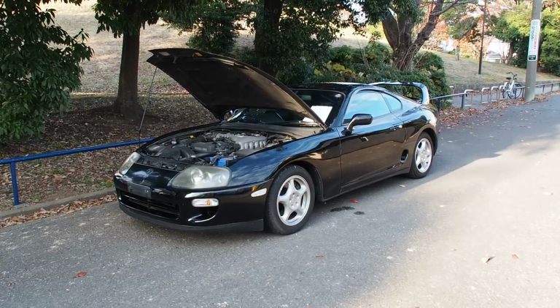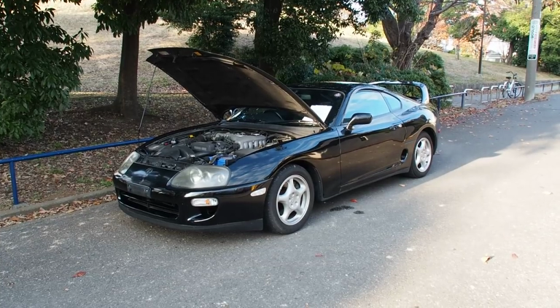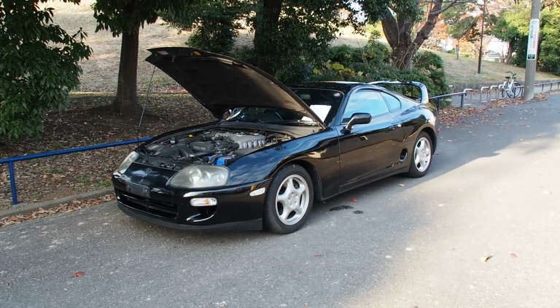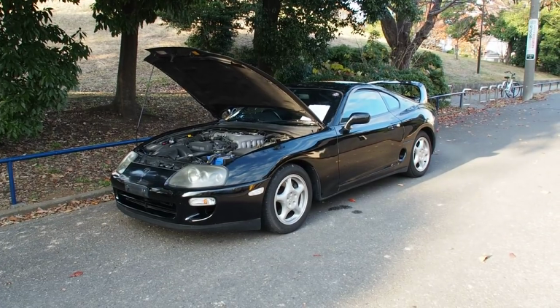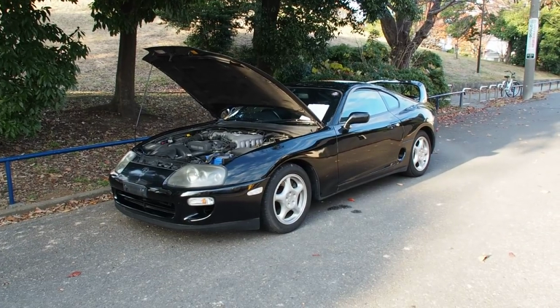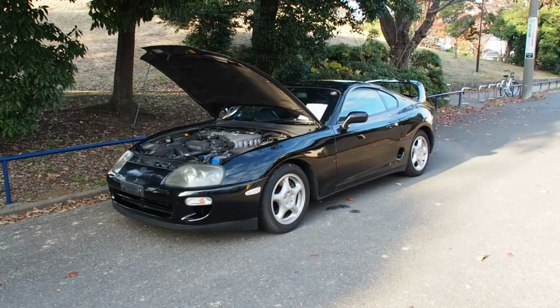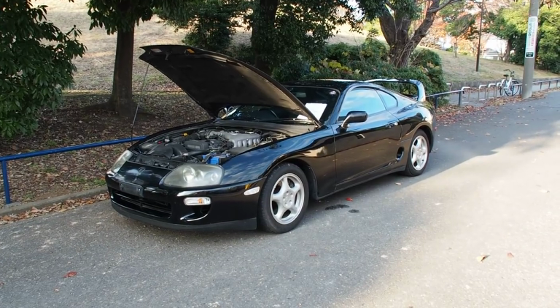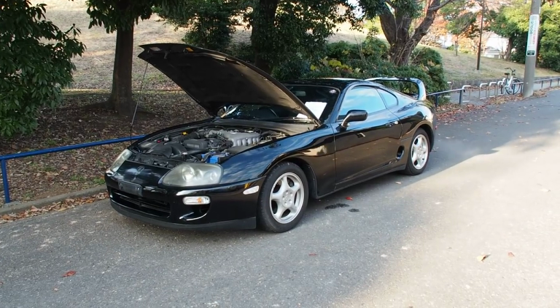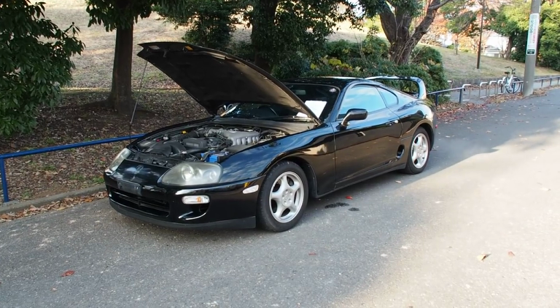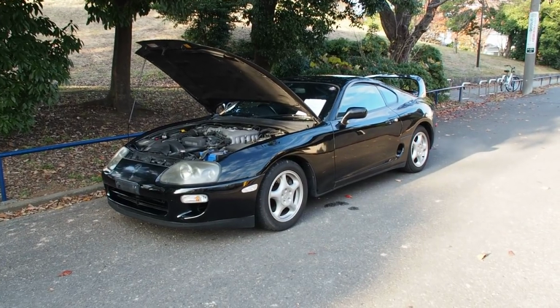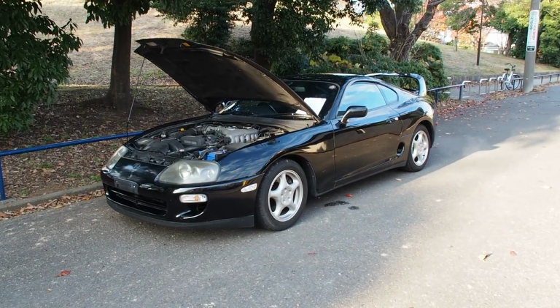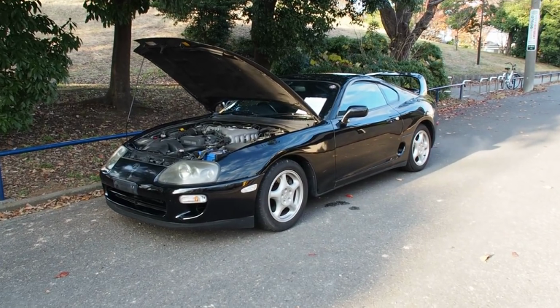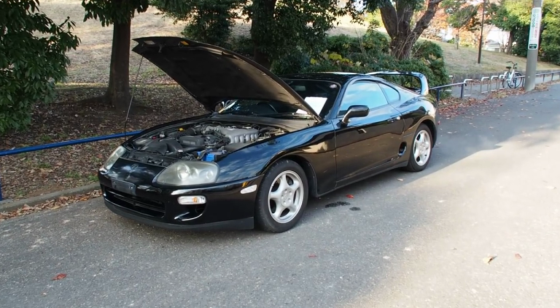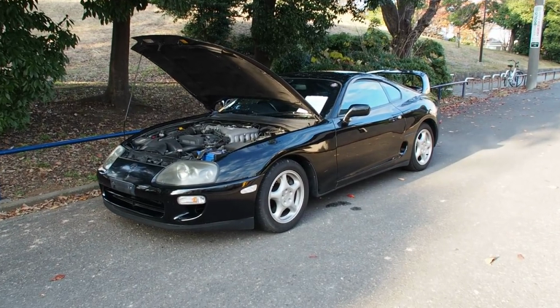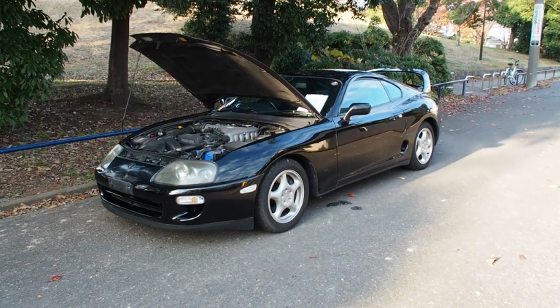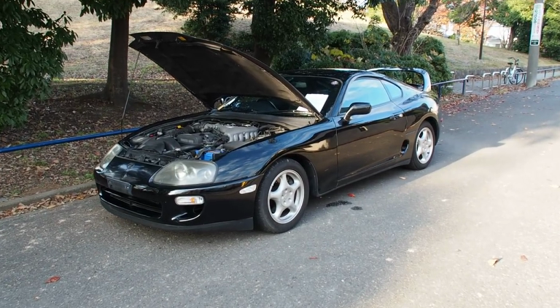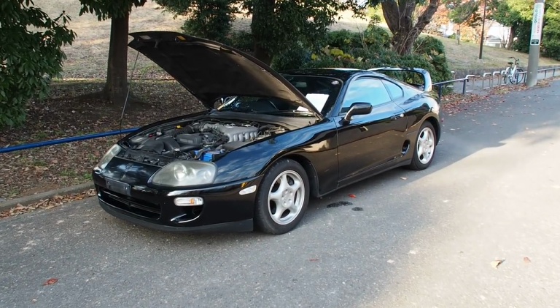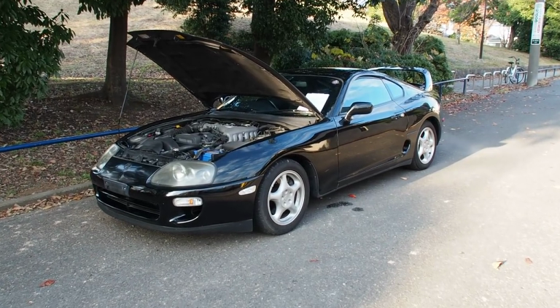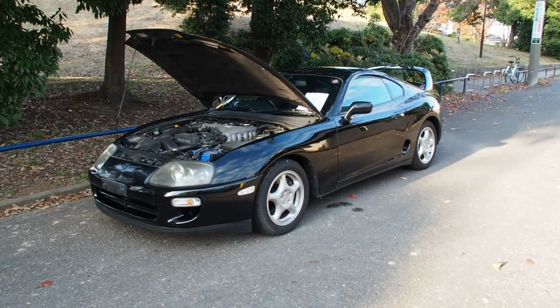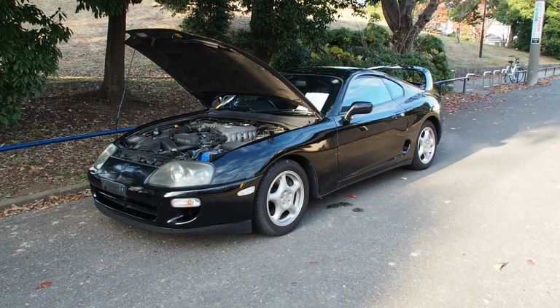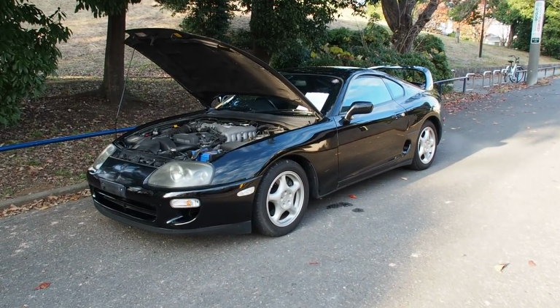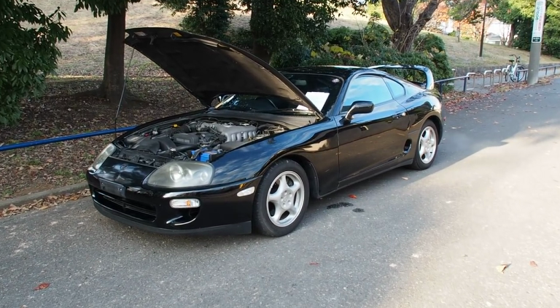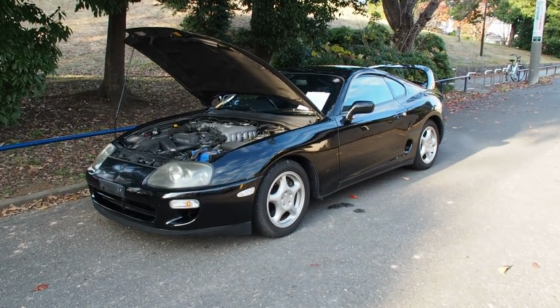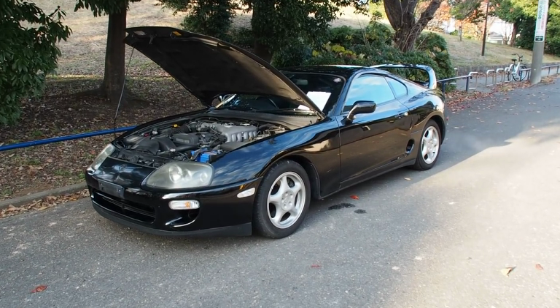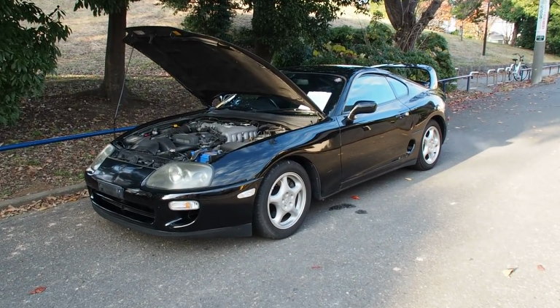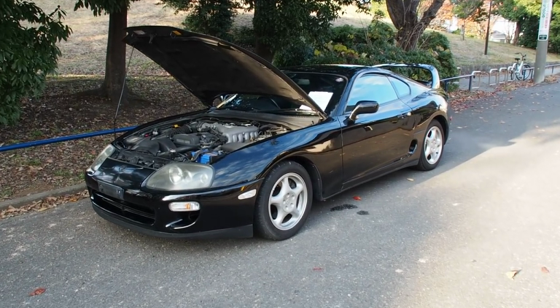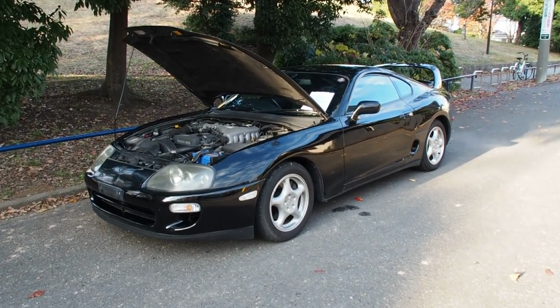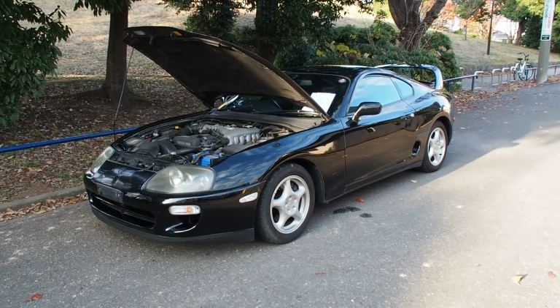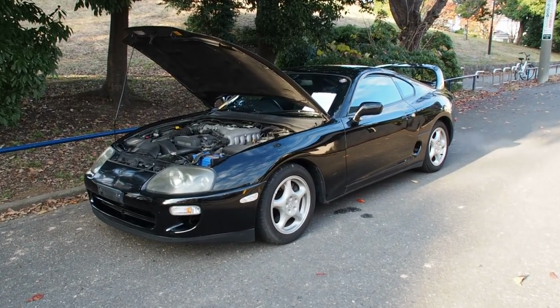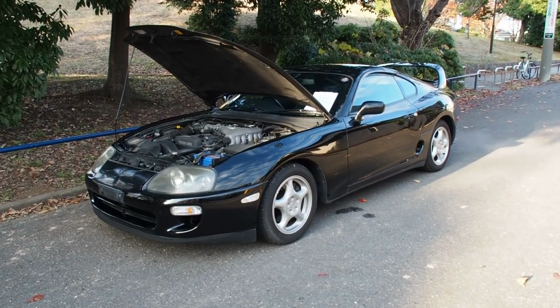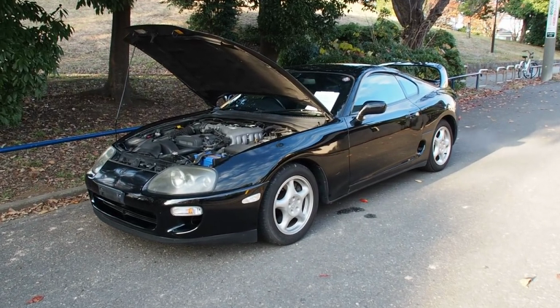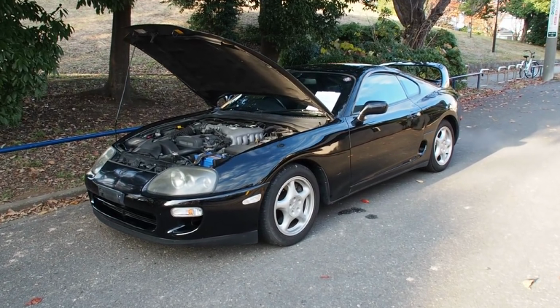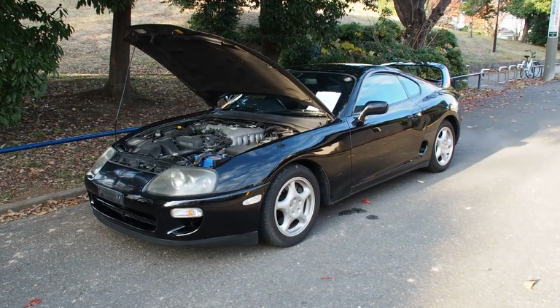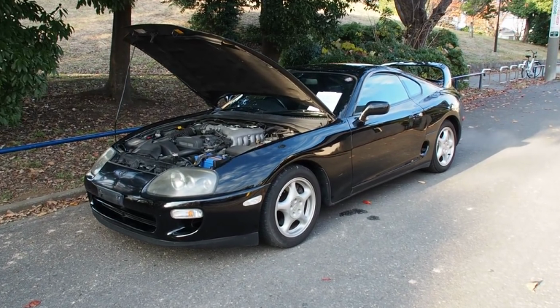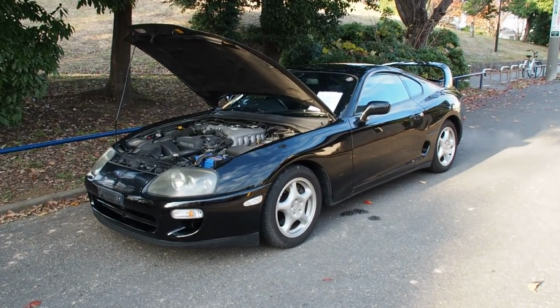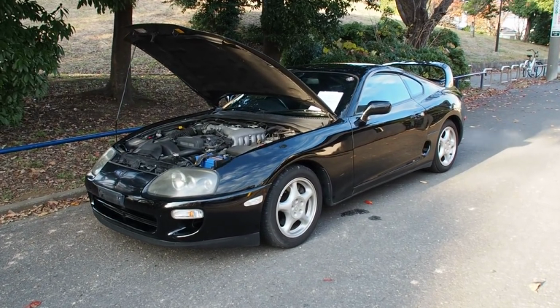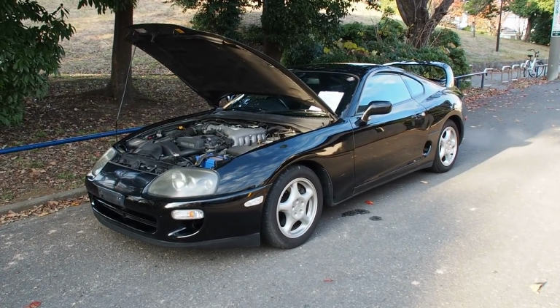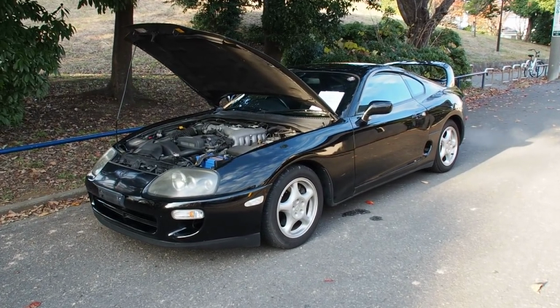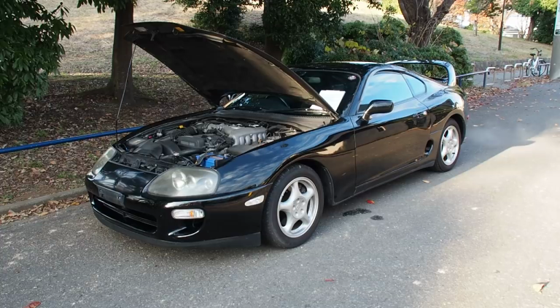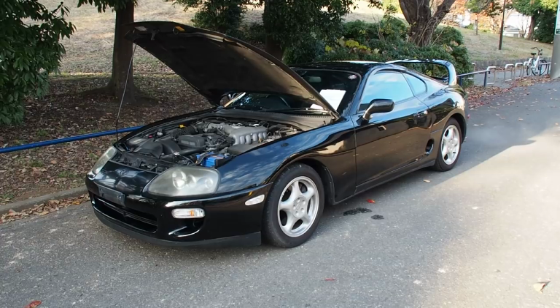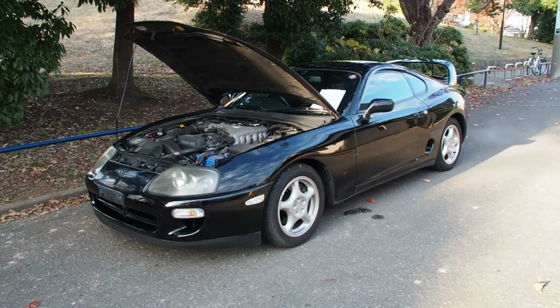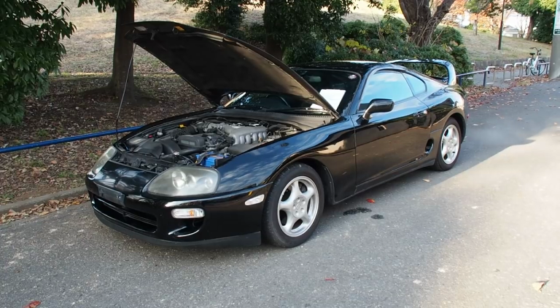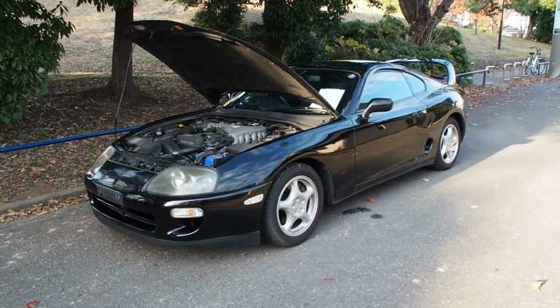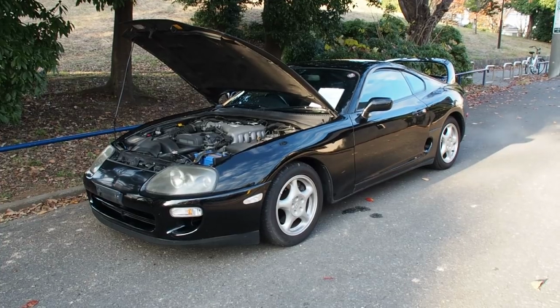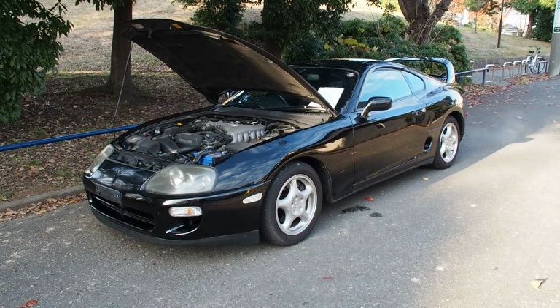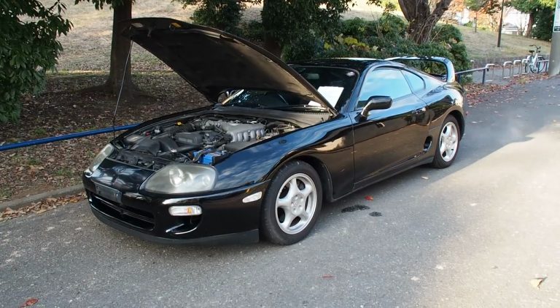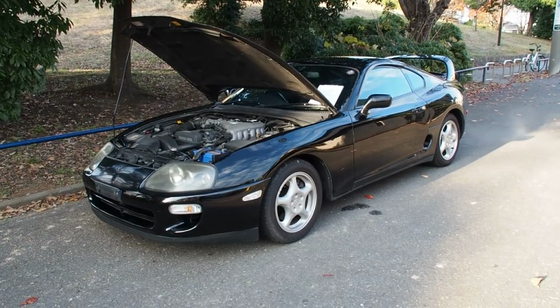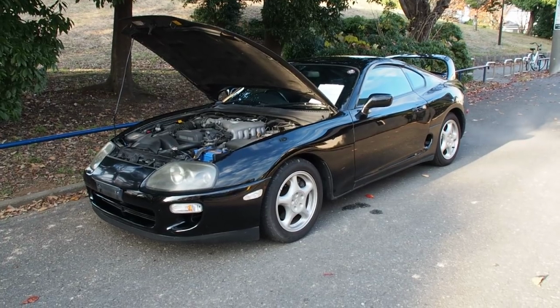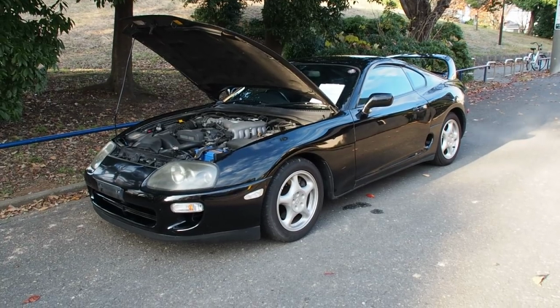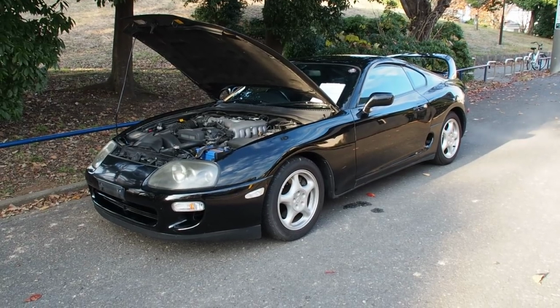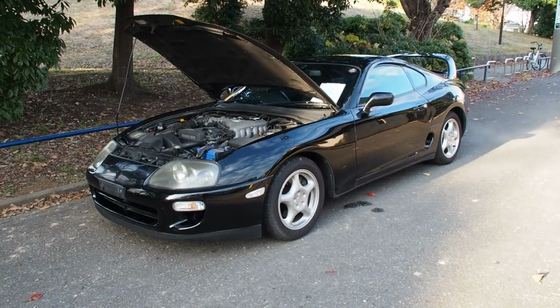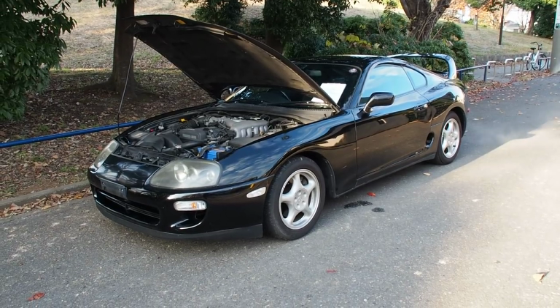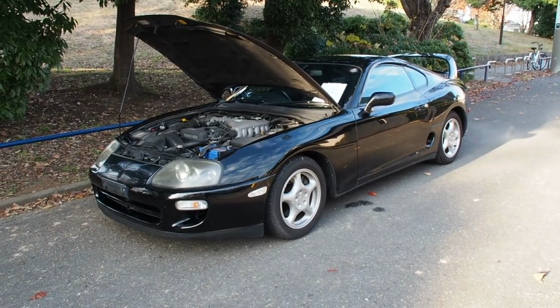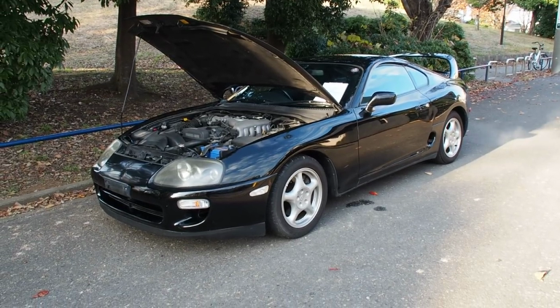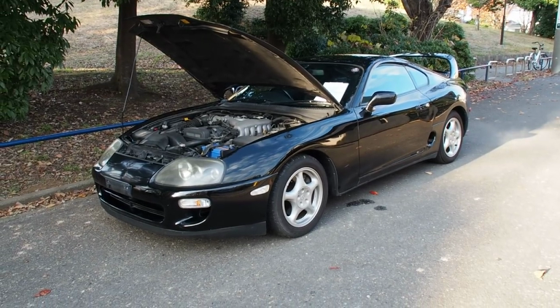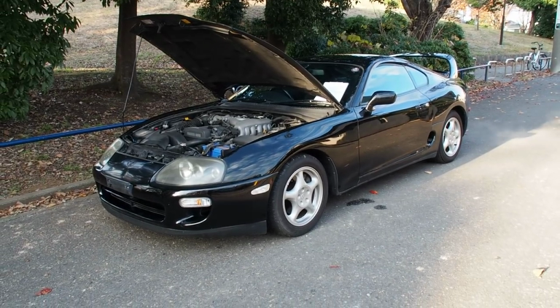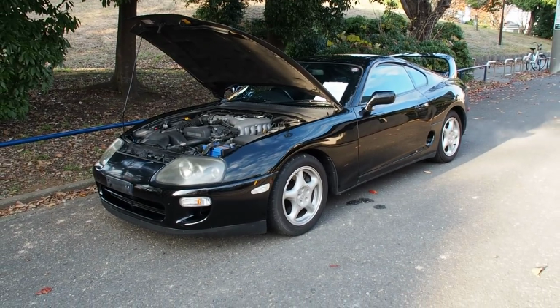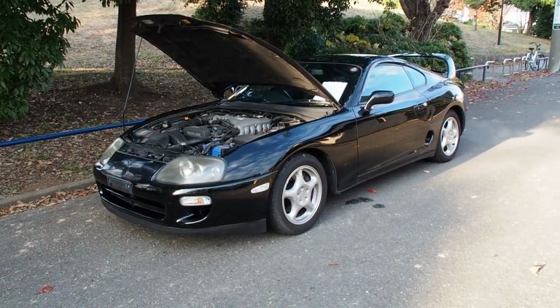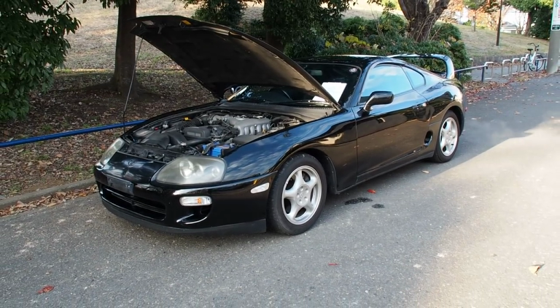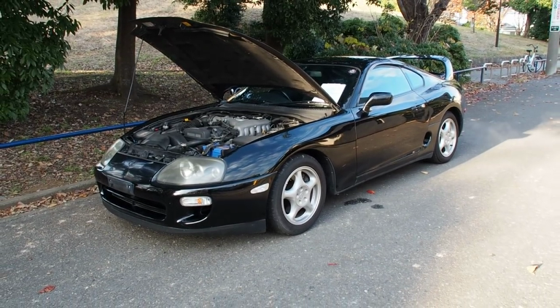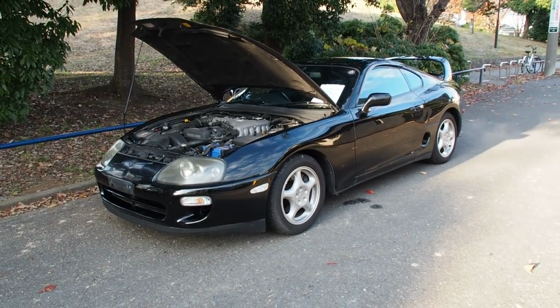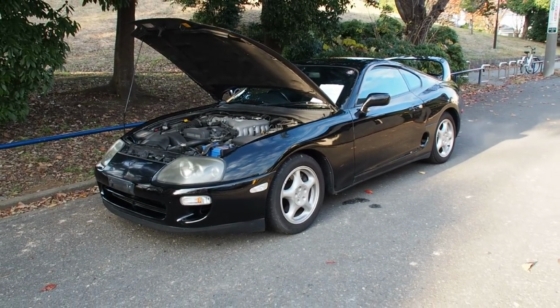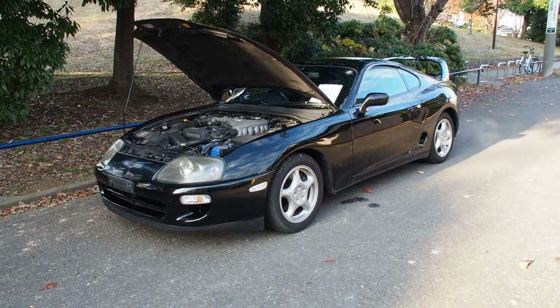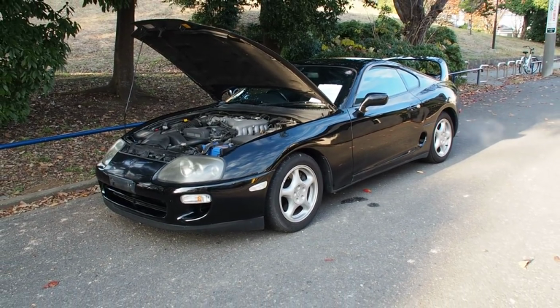Hello and welcome to the YouTube channel for Pacific Coast Auto. My name is Derek Weldon and today we're looking at a 1996 Toyota Supra.